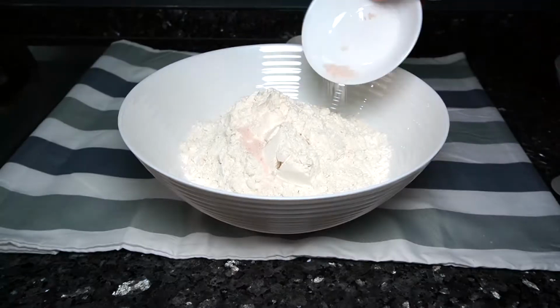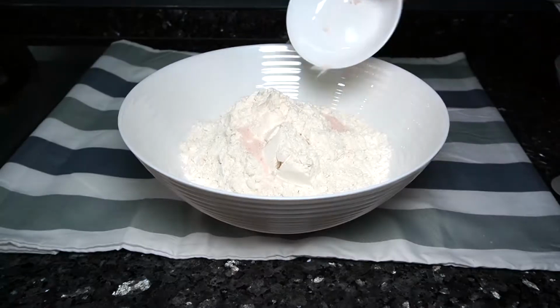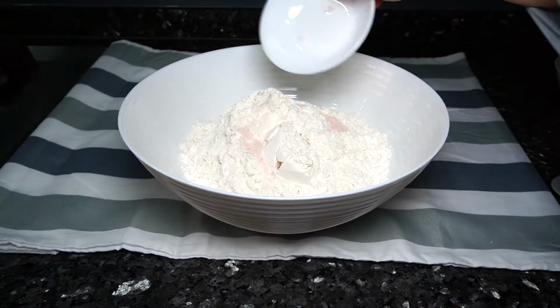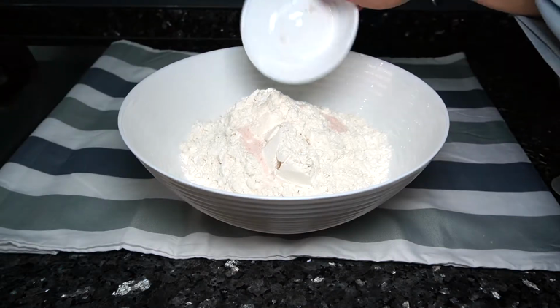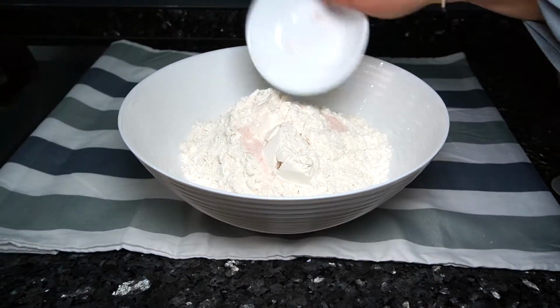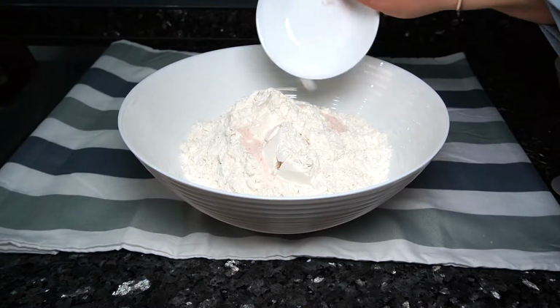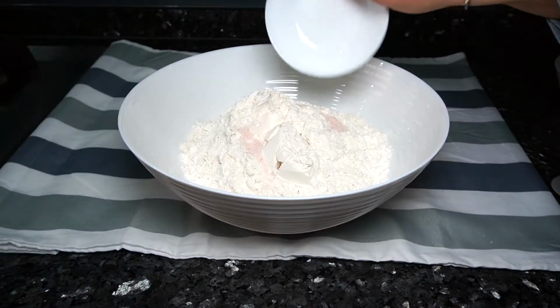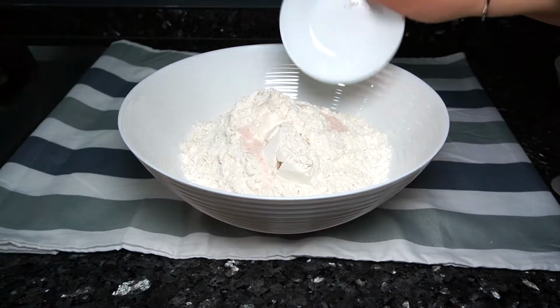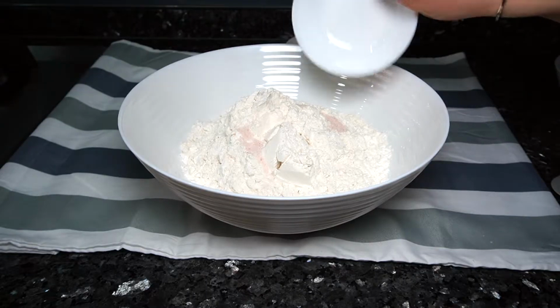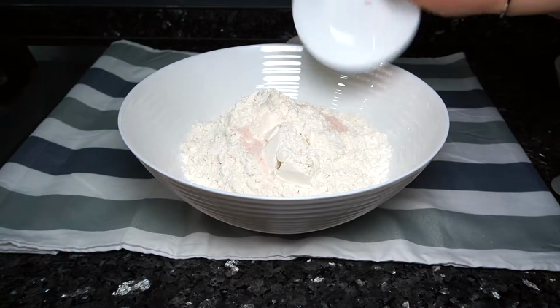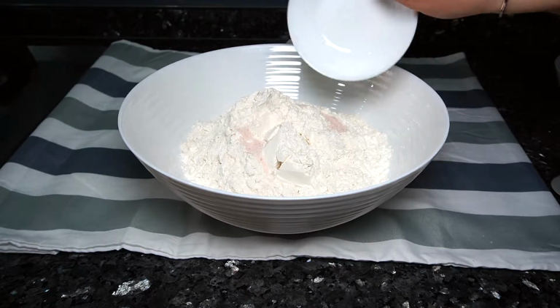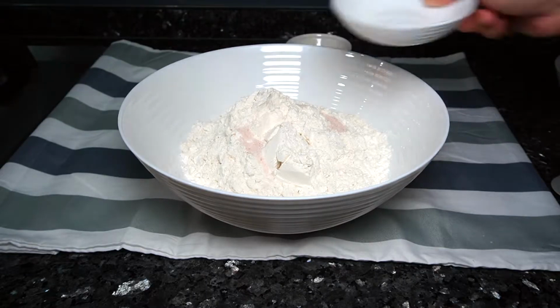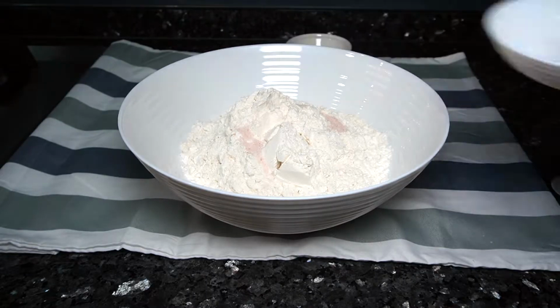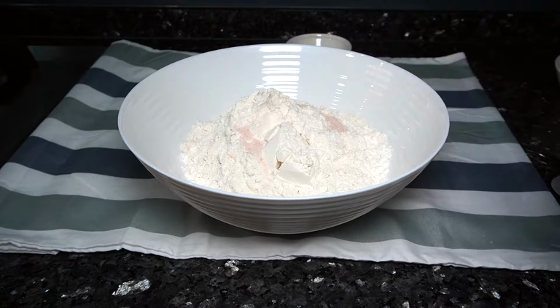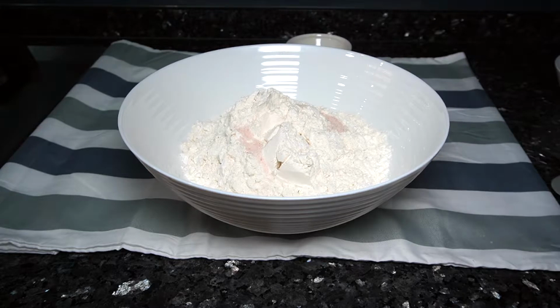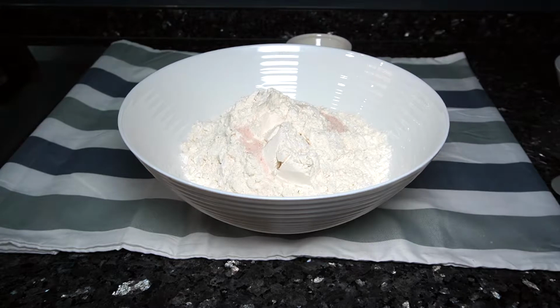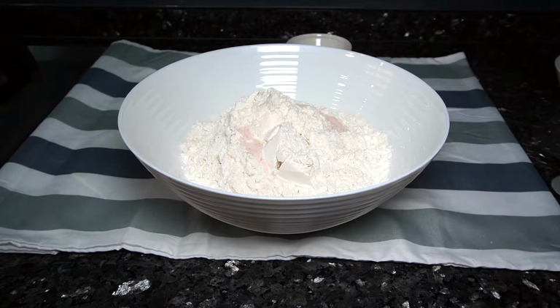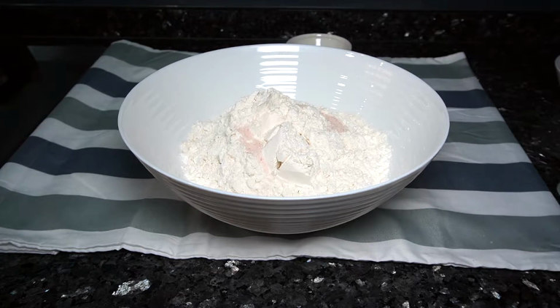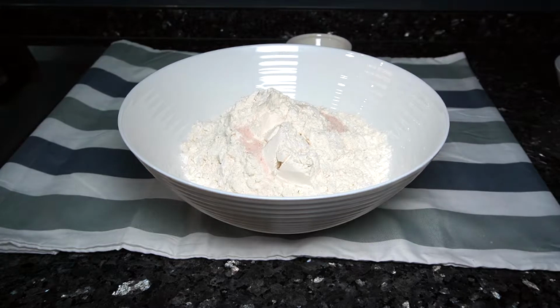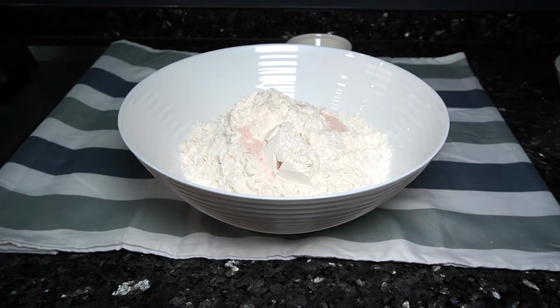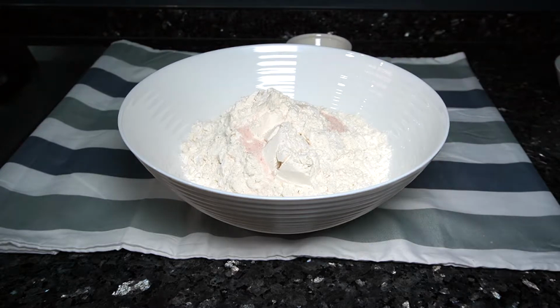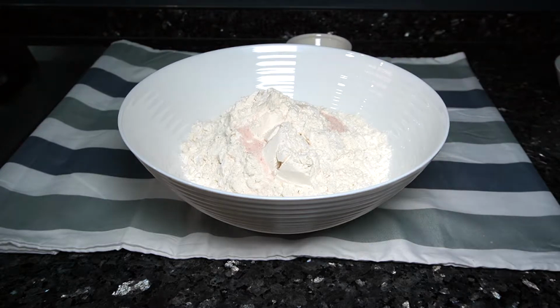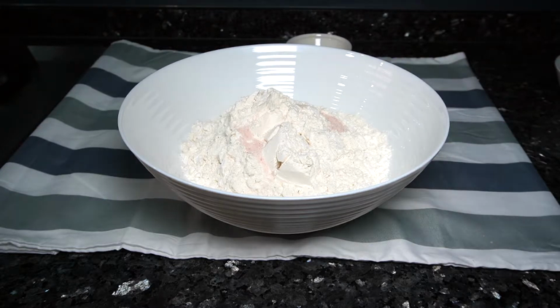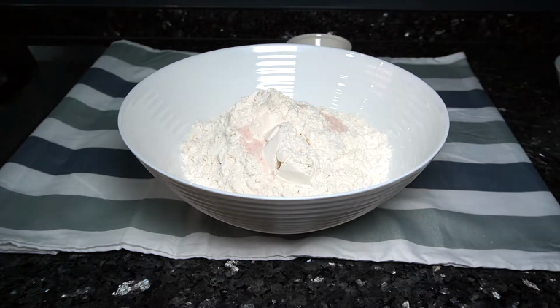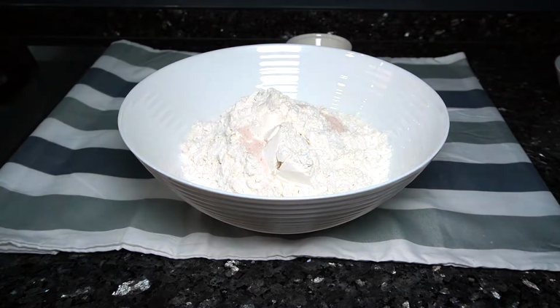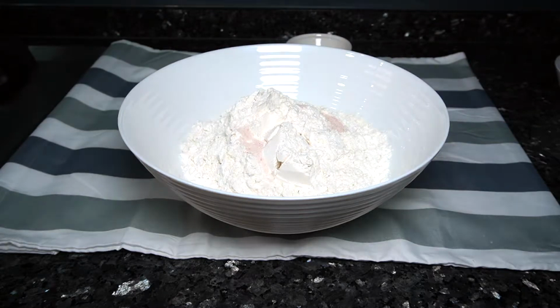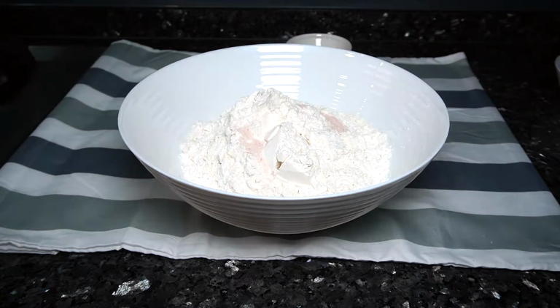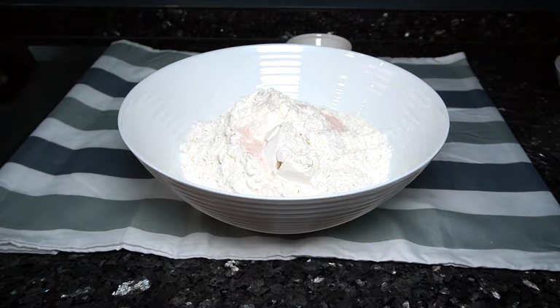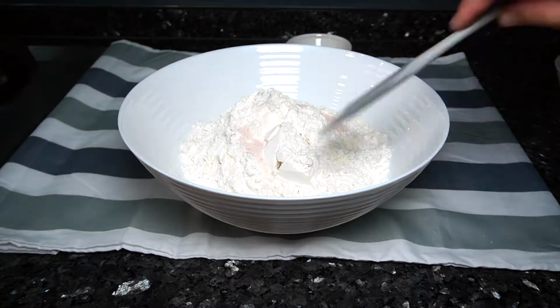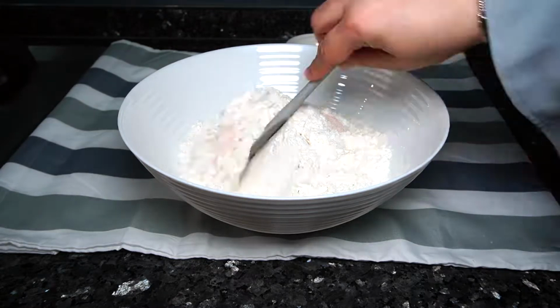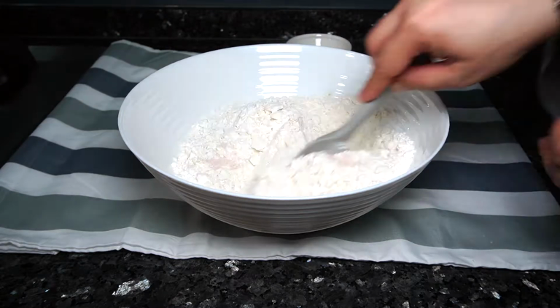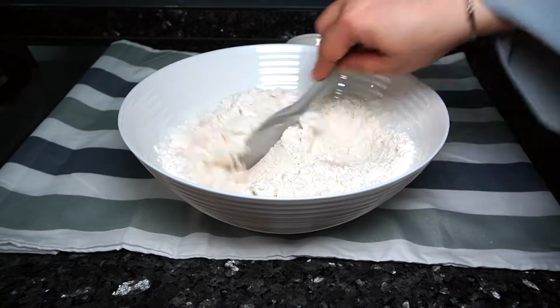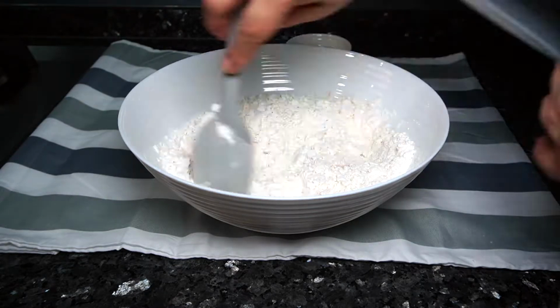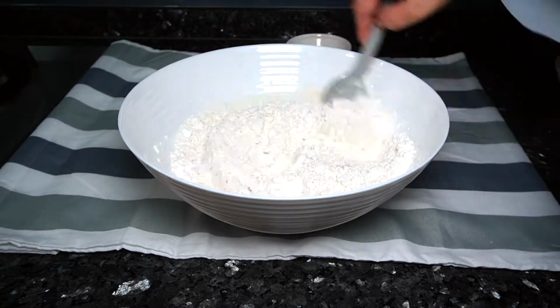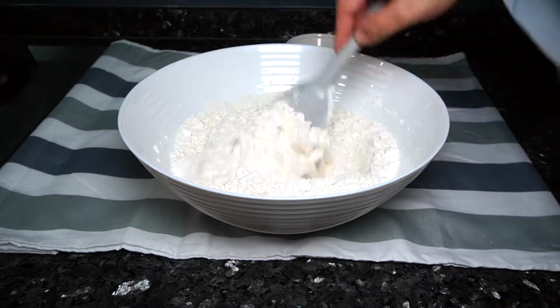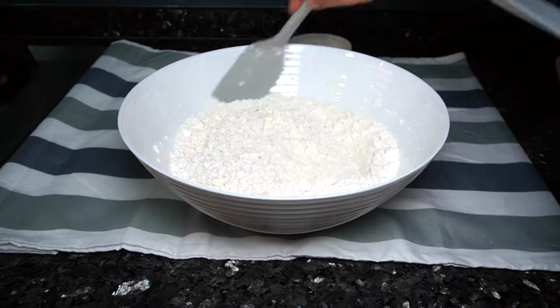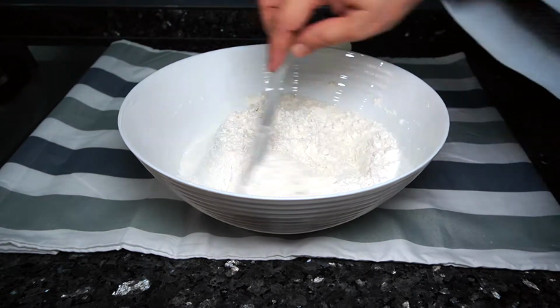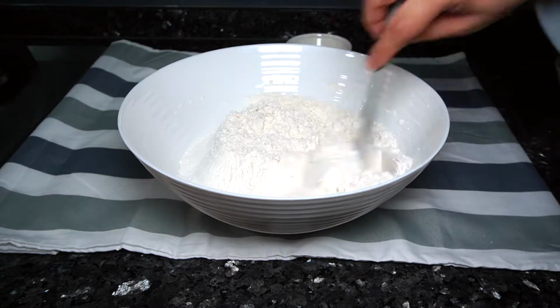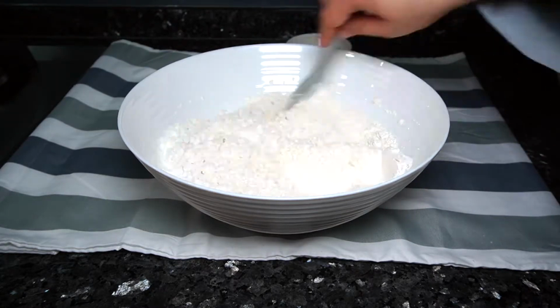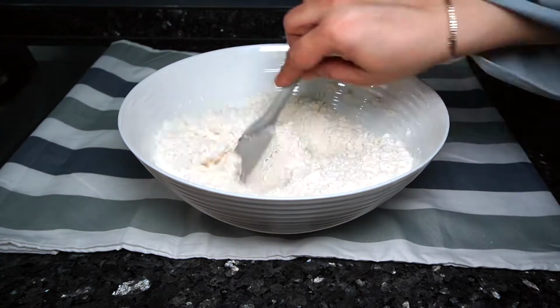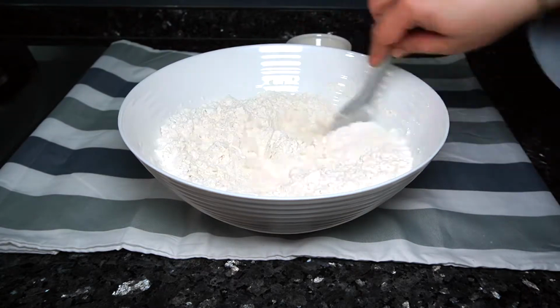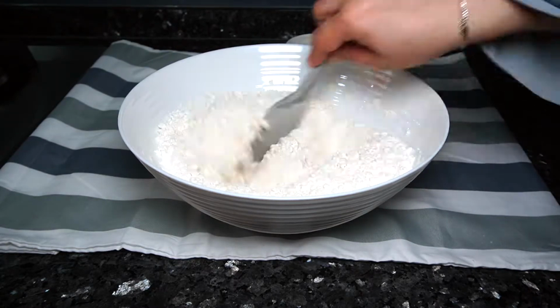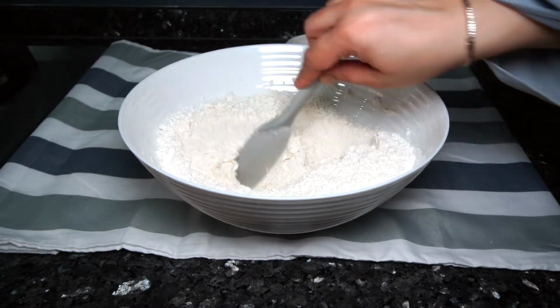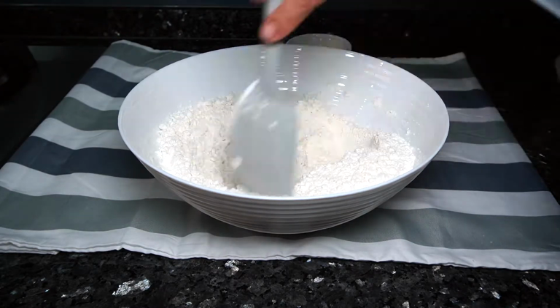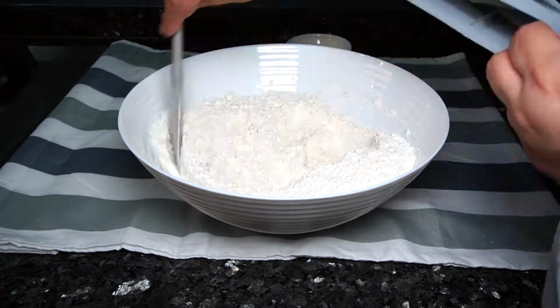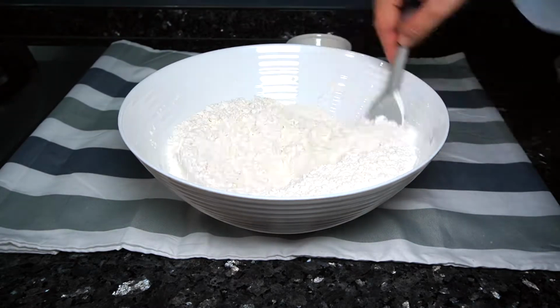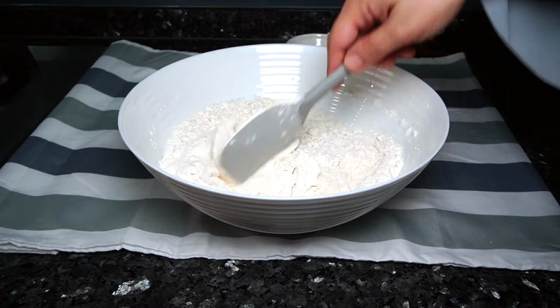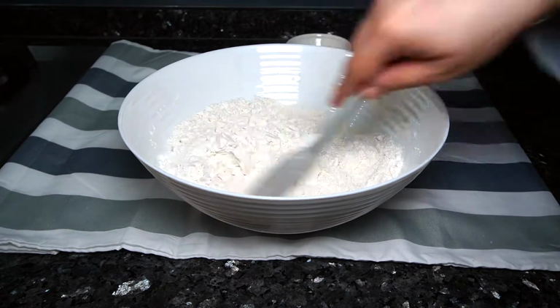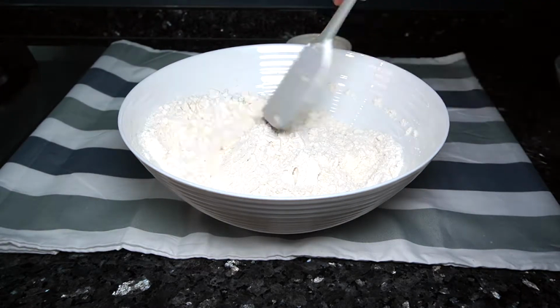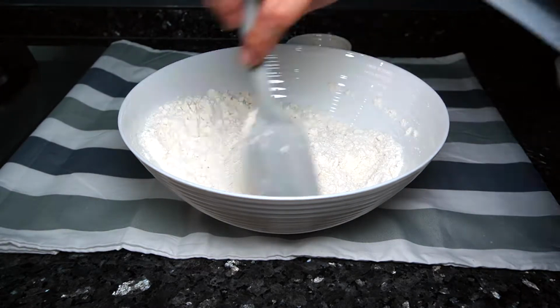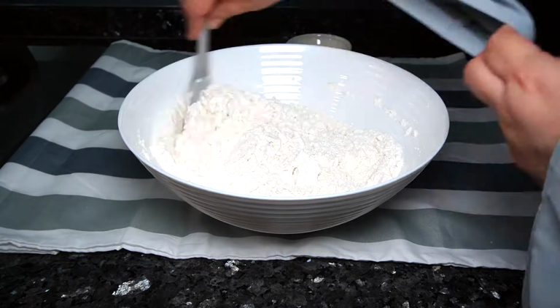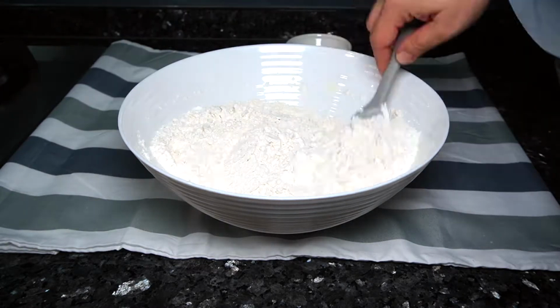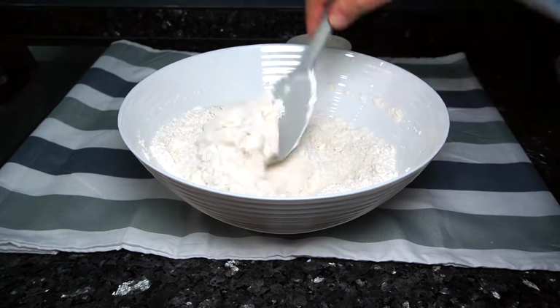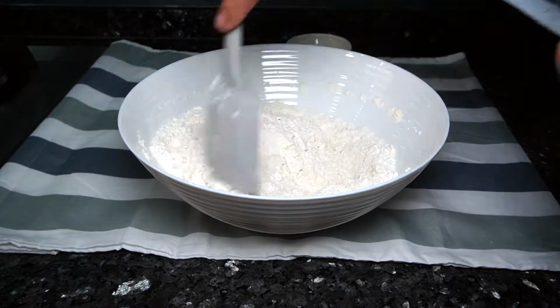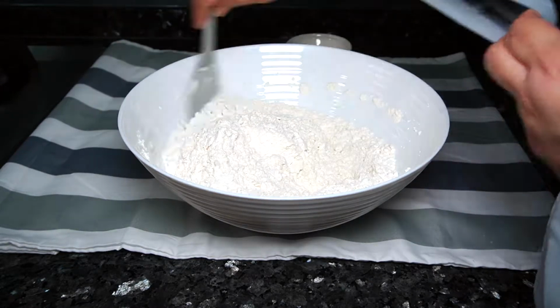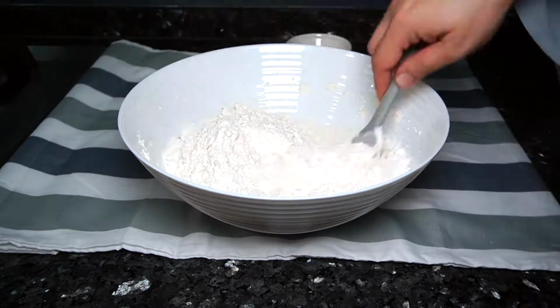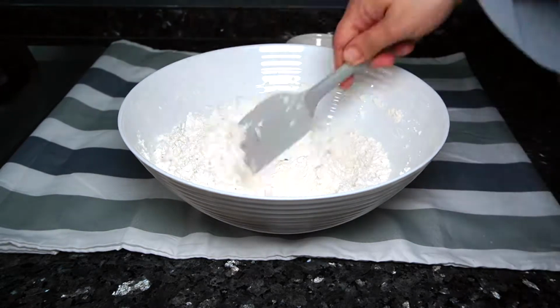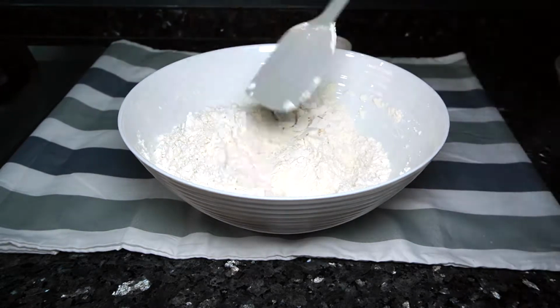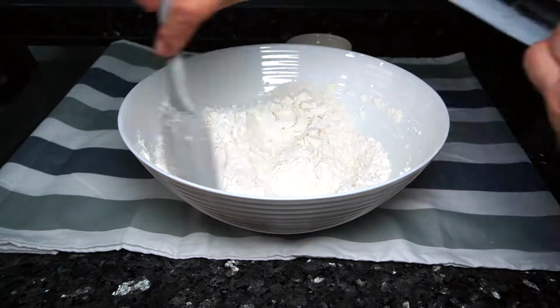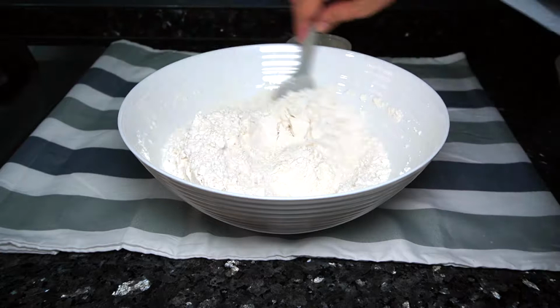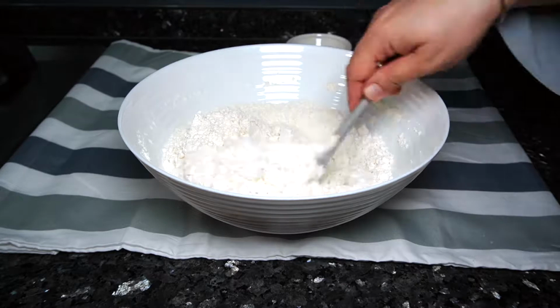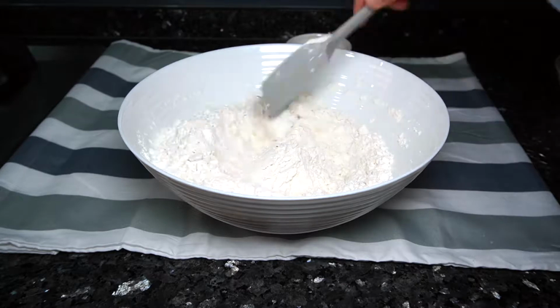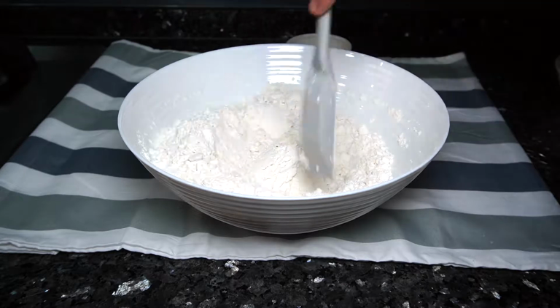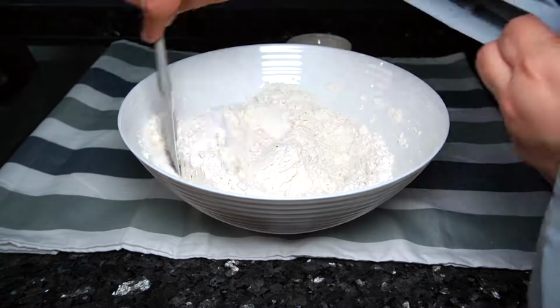In a bowl of plain and cake flour, add salt and olive oil. Then pour in the yeast mixture and mix well.